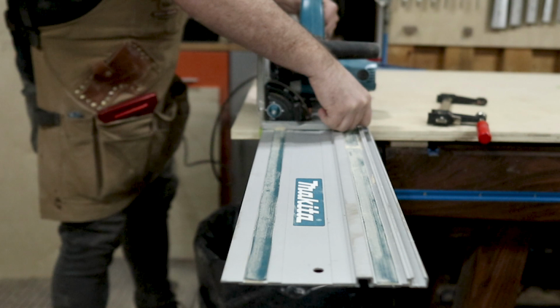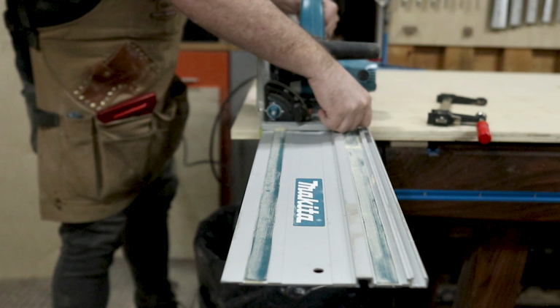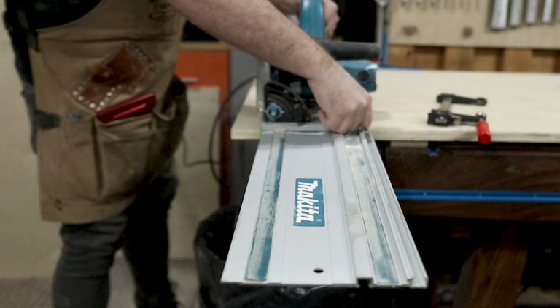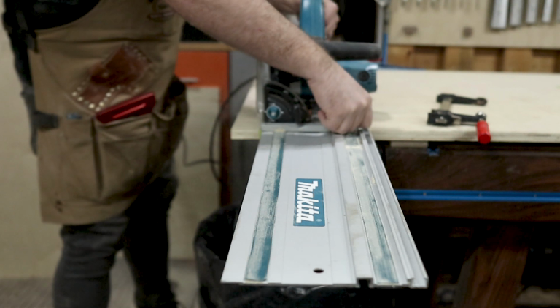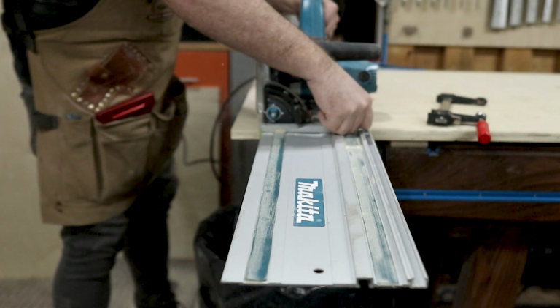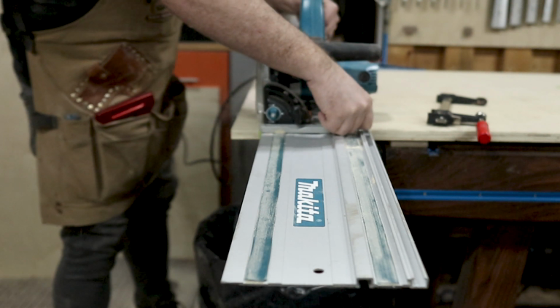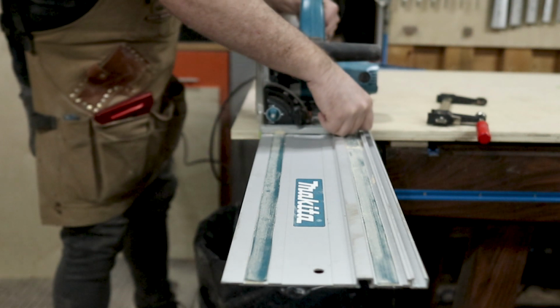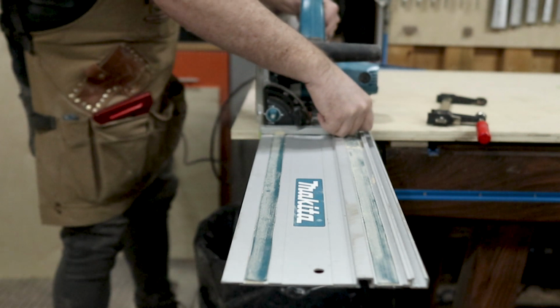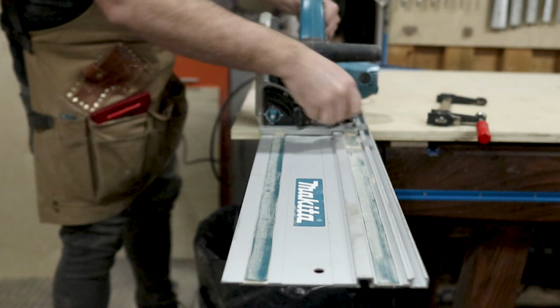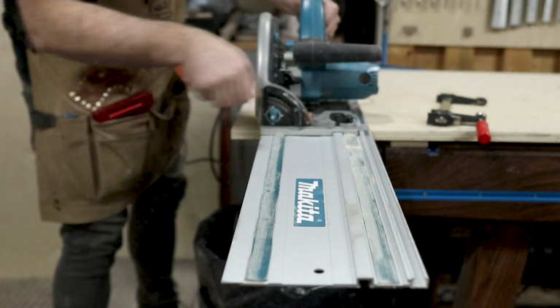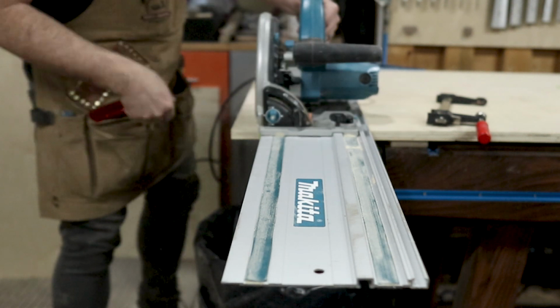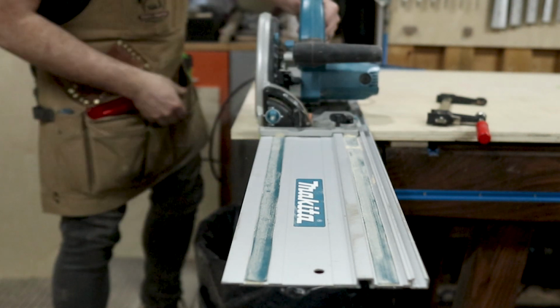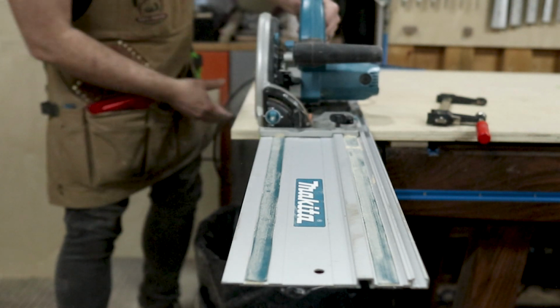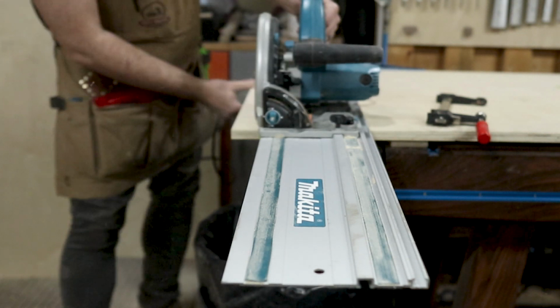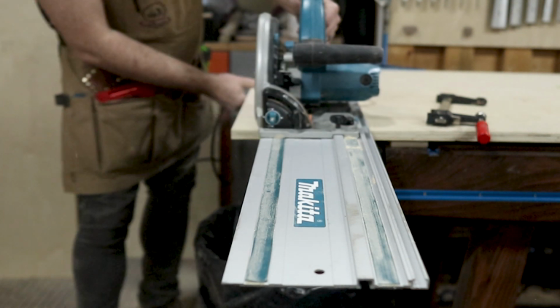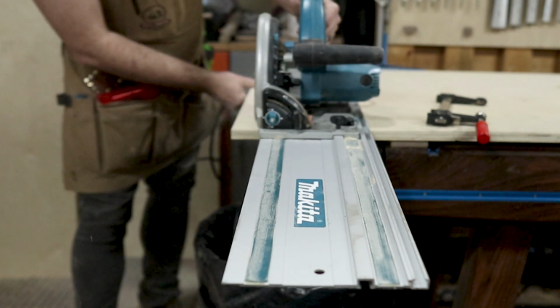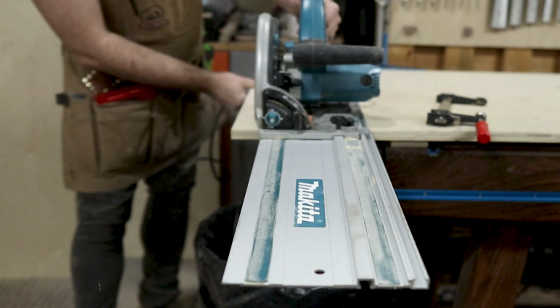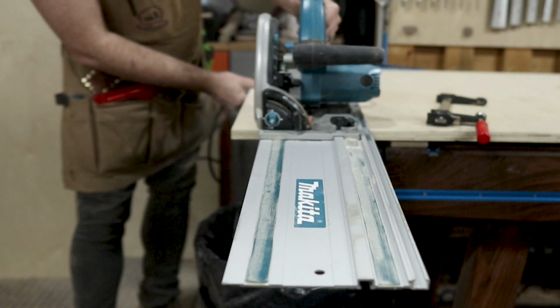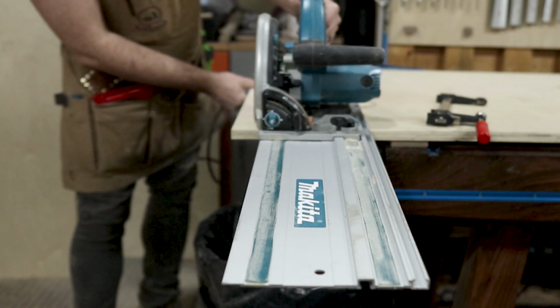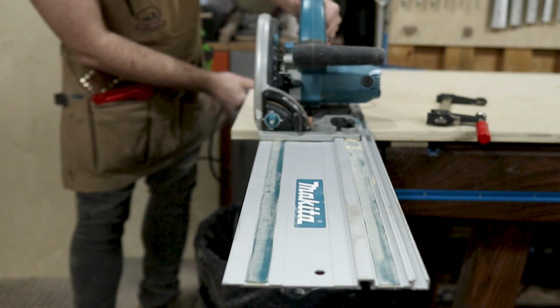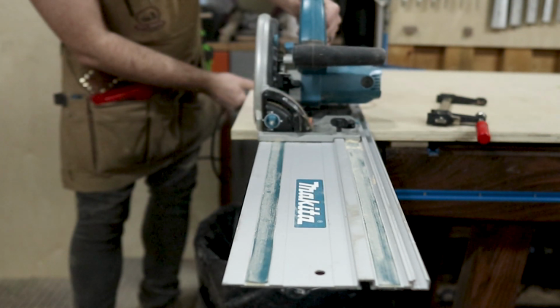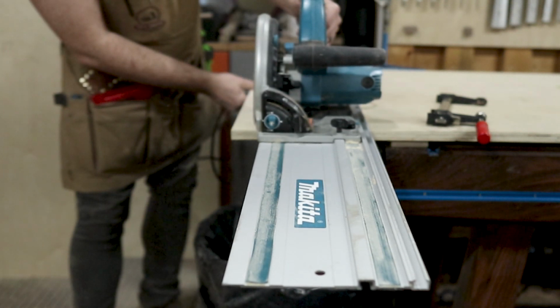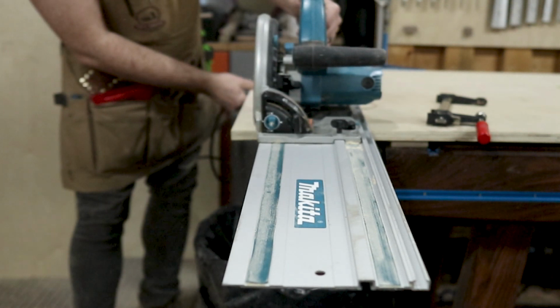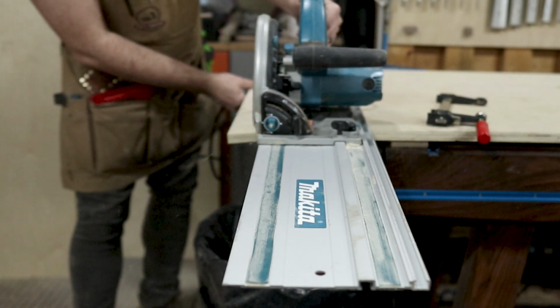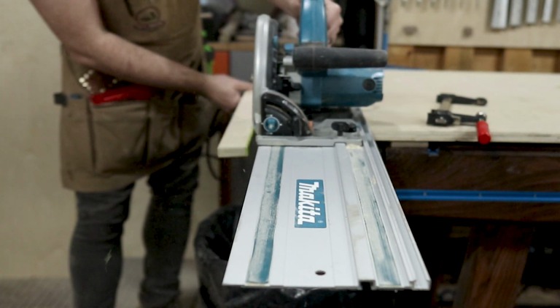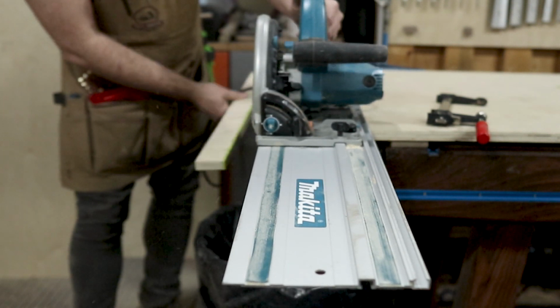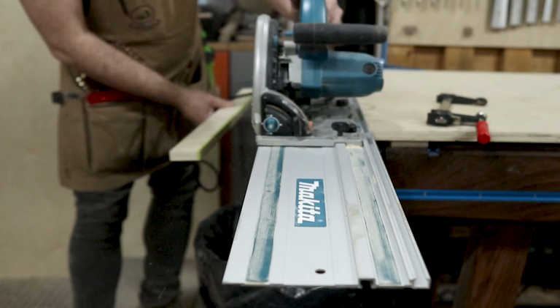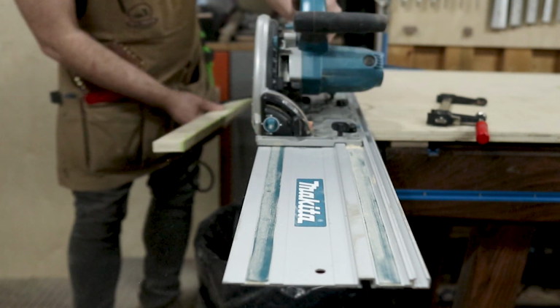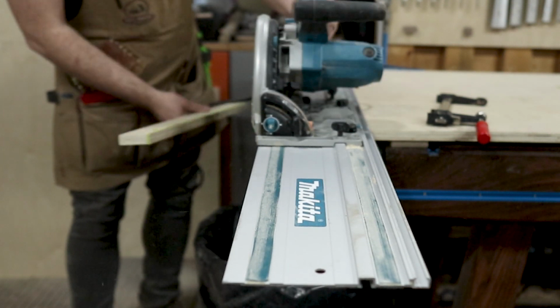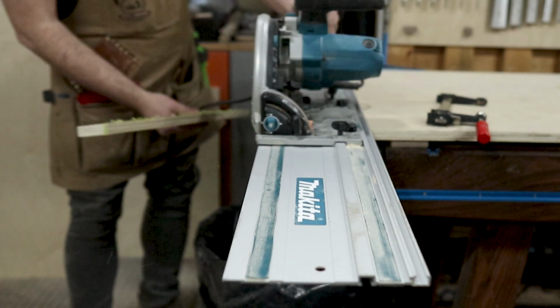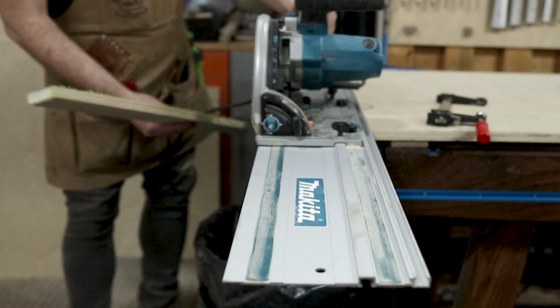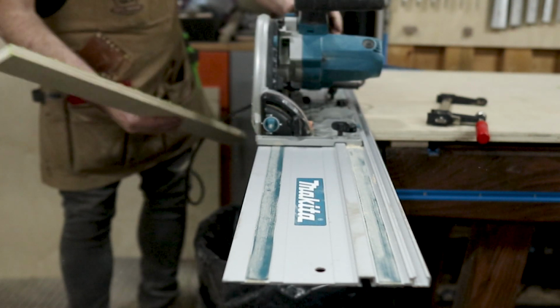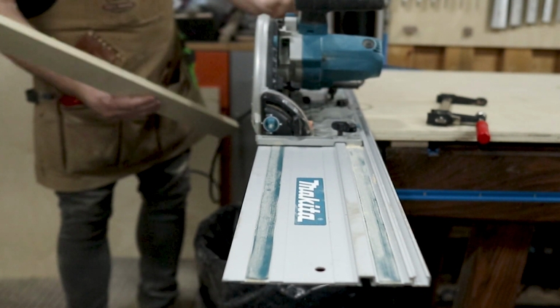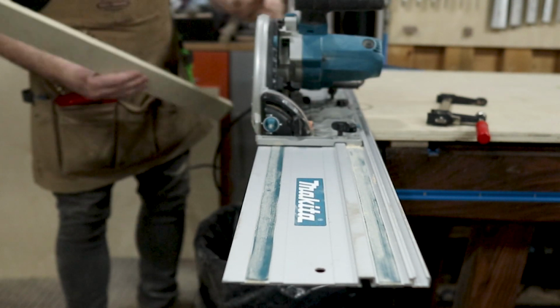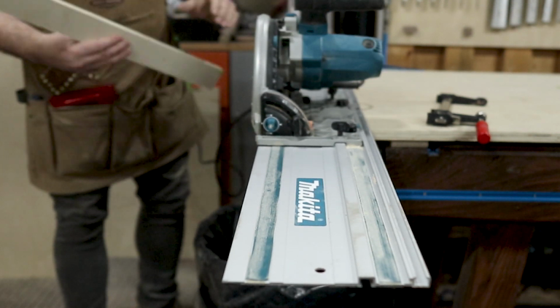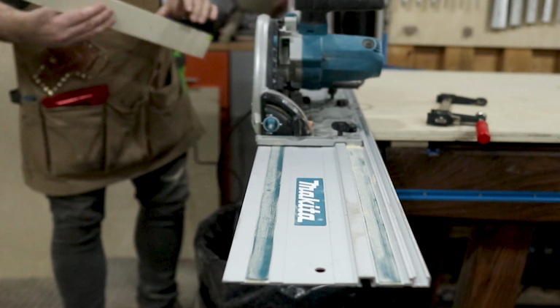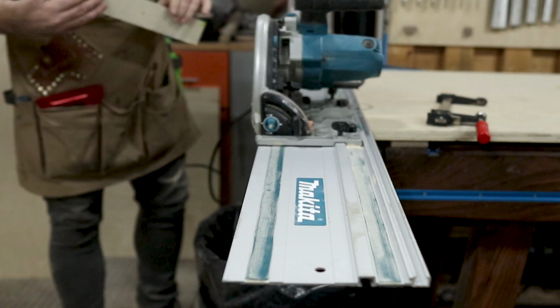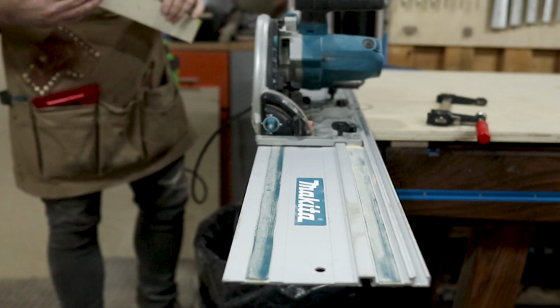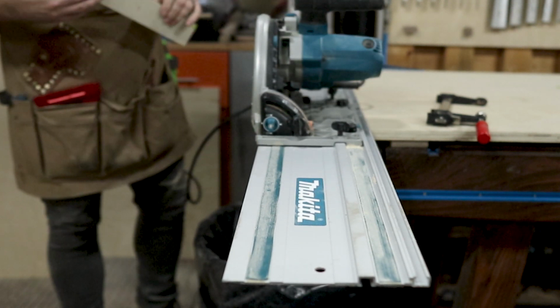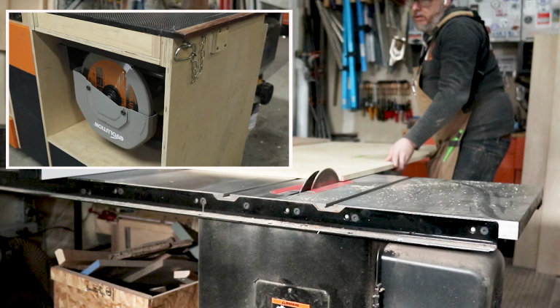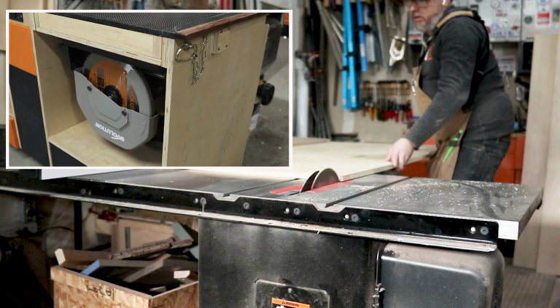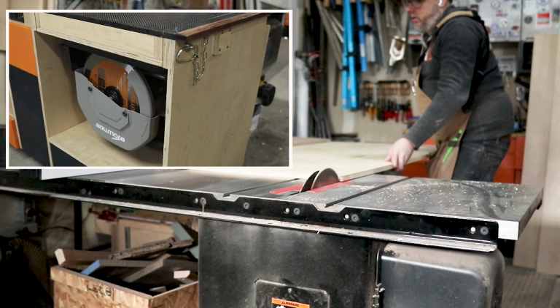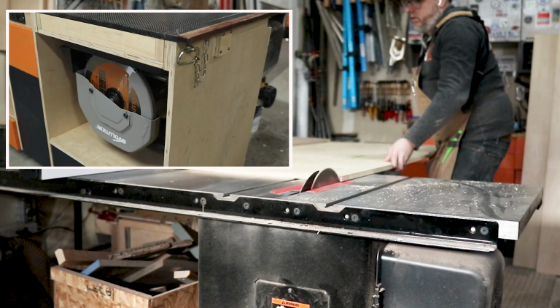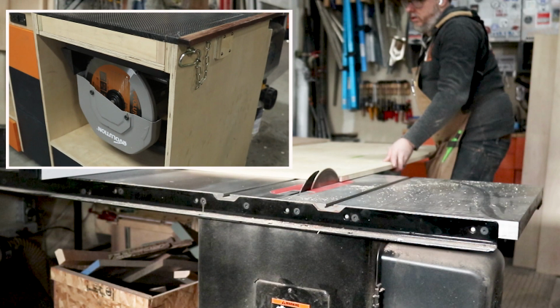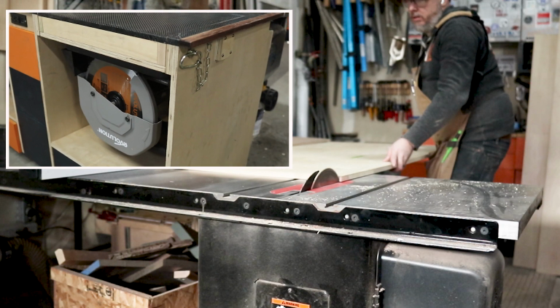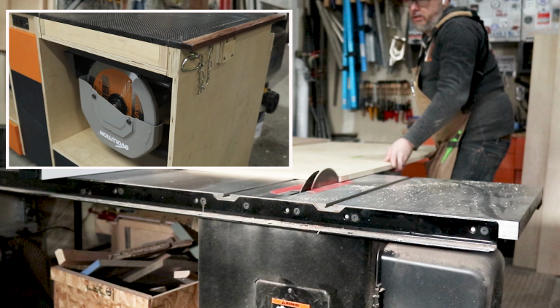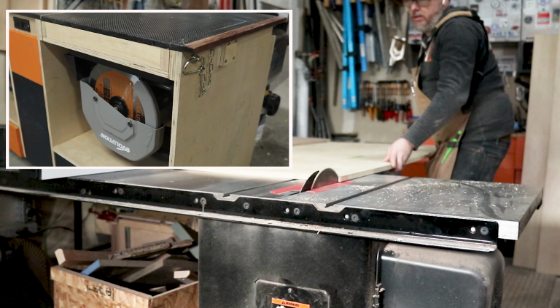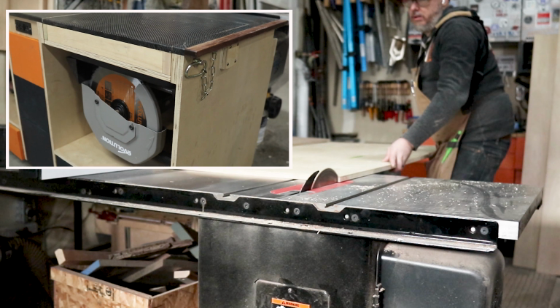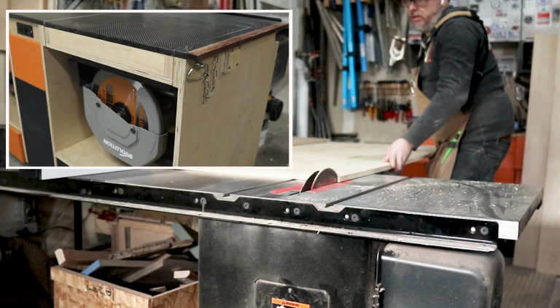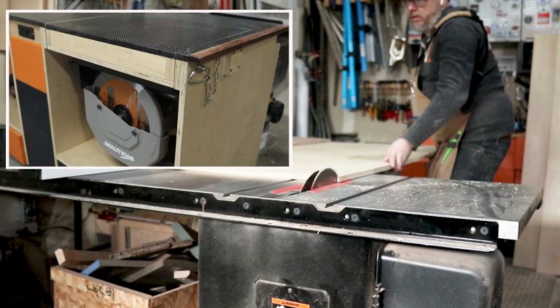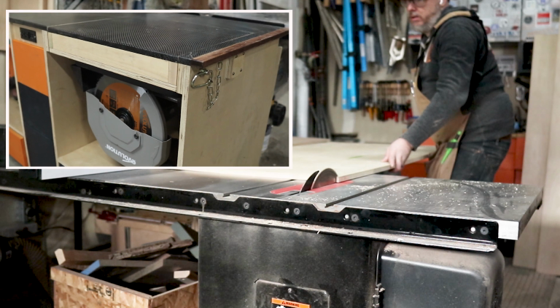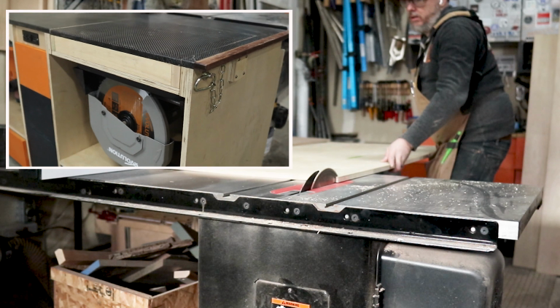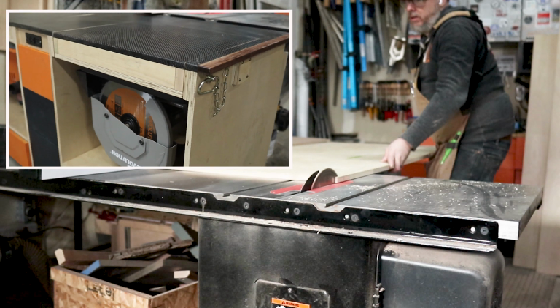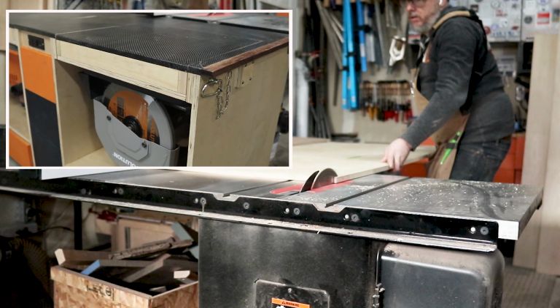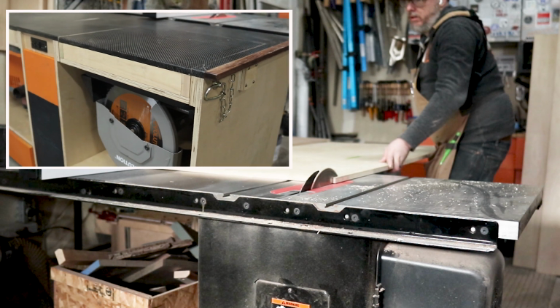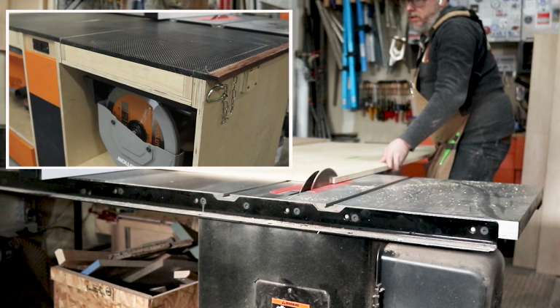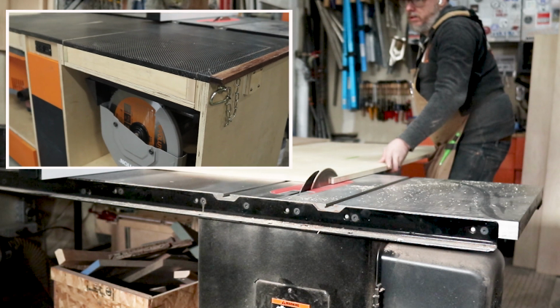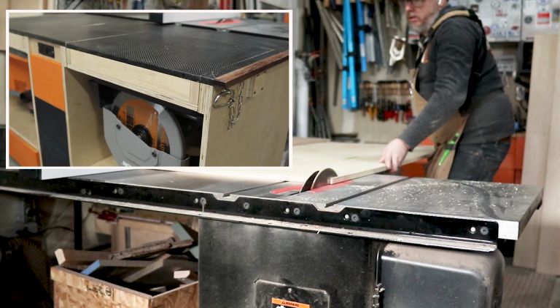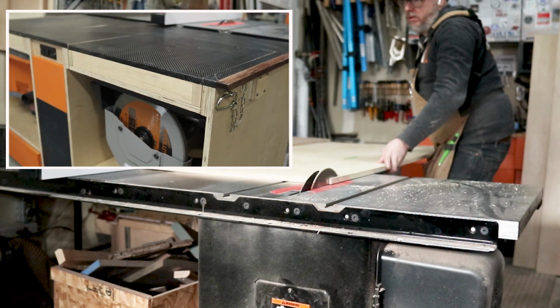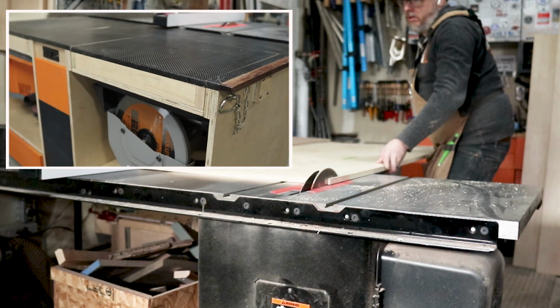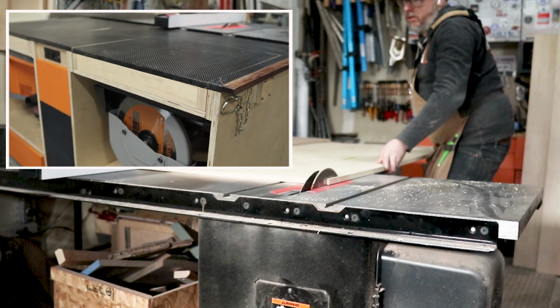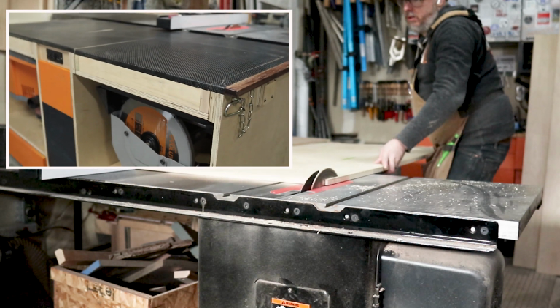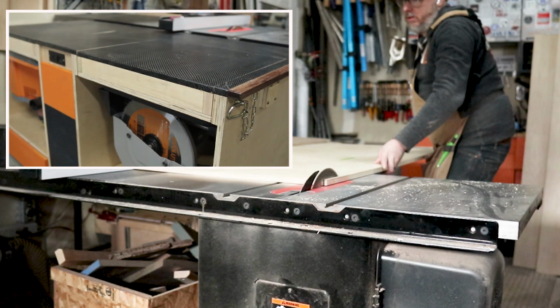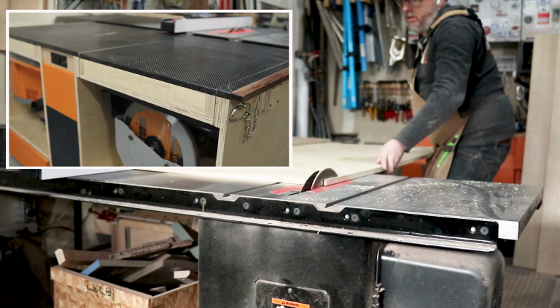Now if you watched my last video, you know I just finished my double flip-top outfeed table. And I wanted to do something really special for the tabletop, so that's why I decided to go with a carbon fiber top. This video is about making that top, and all you've seen me do so far is prep my material.